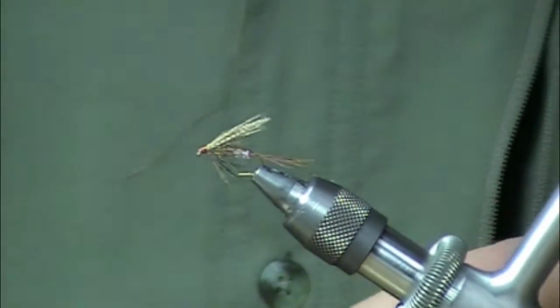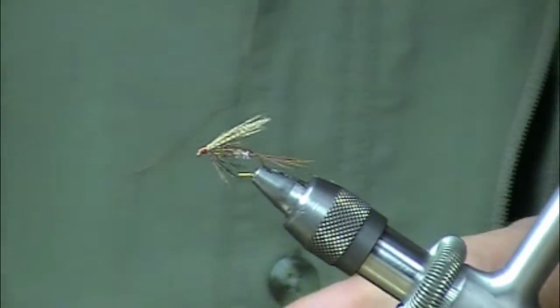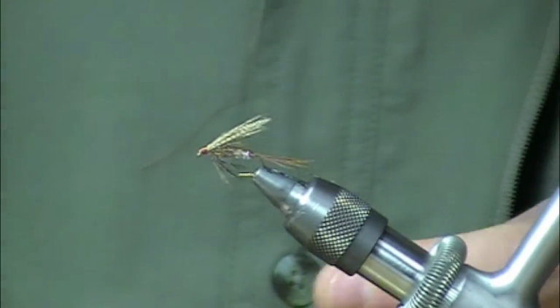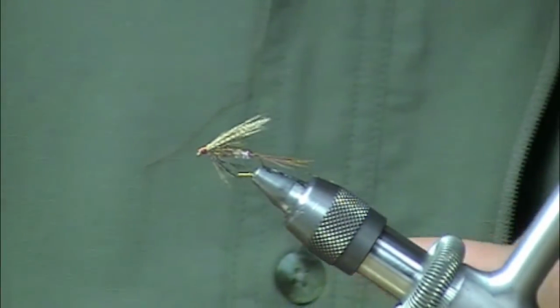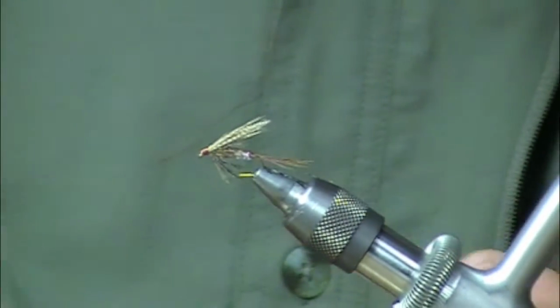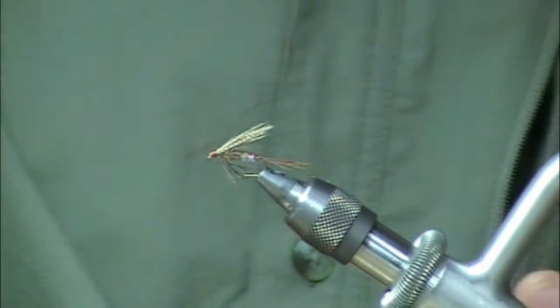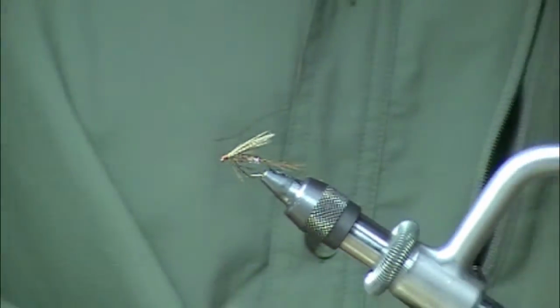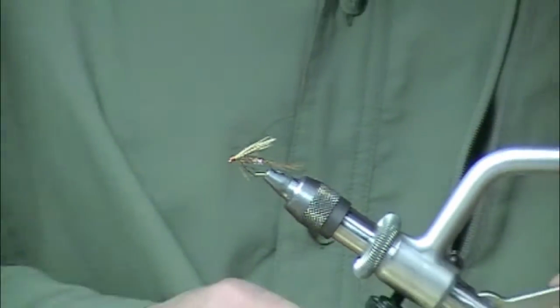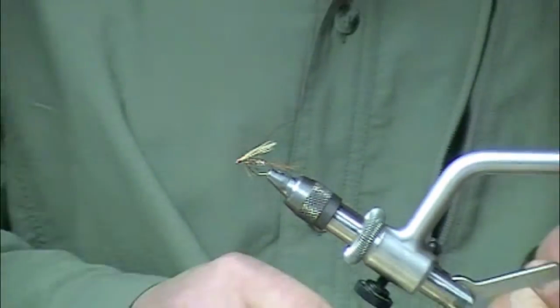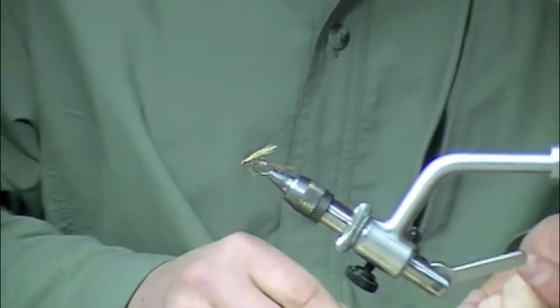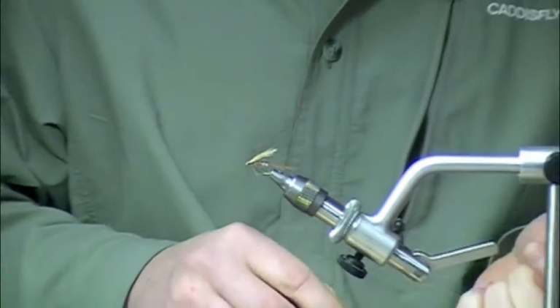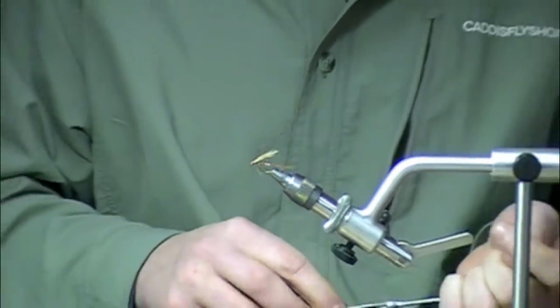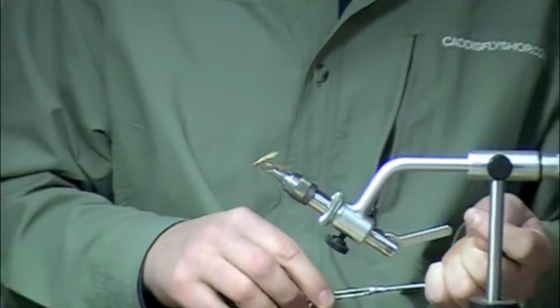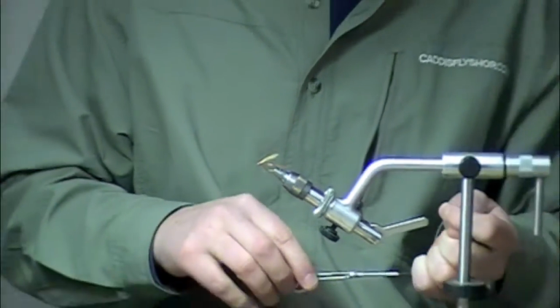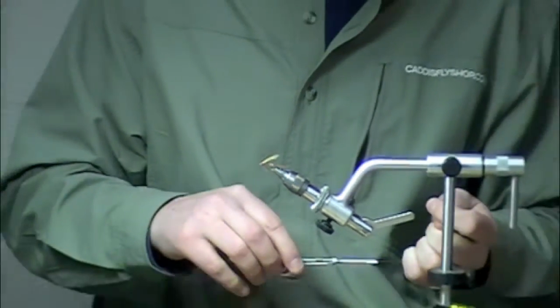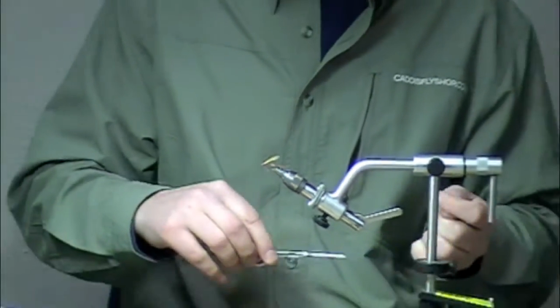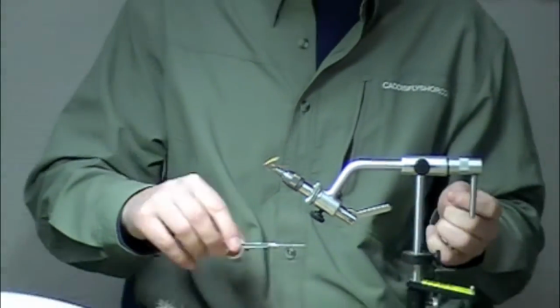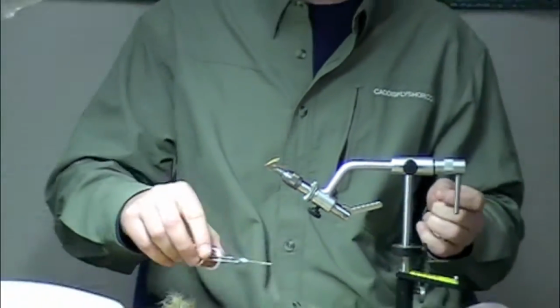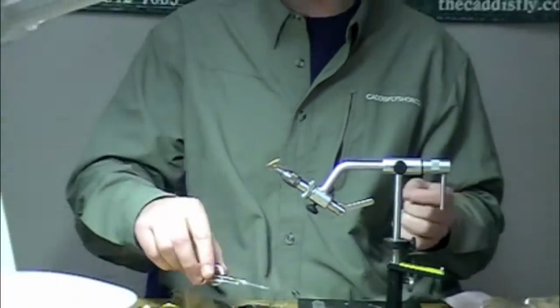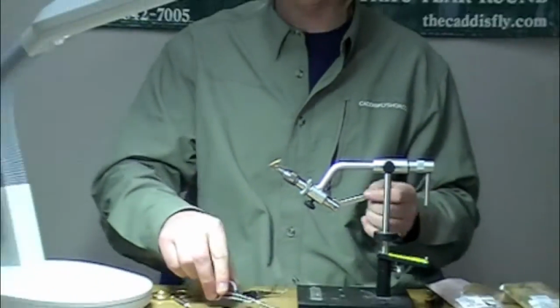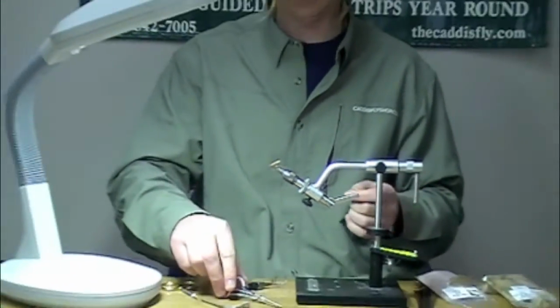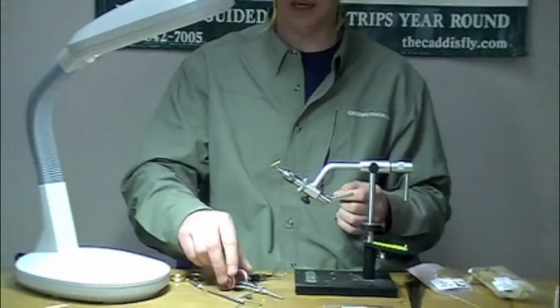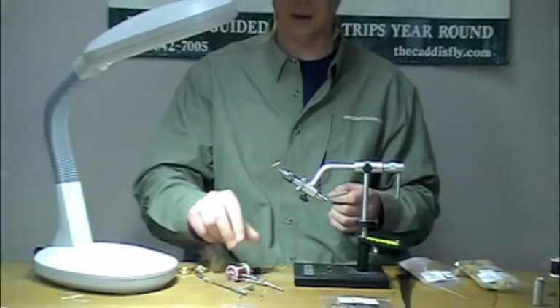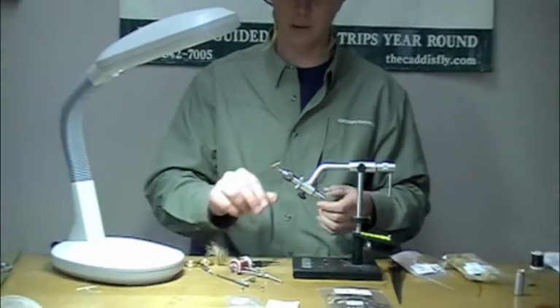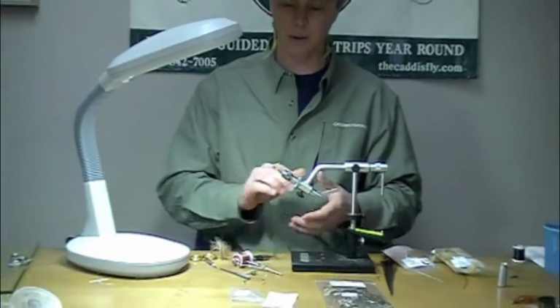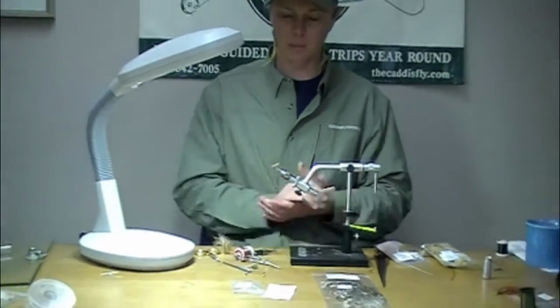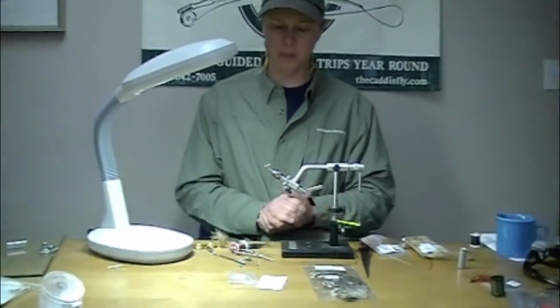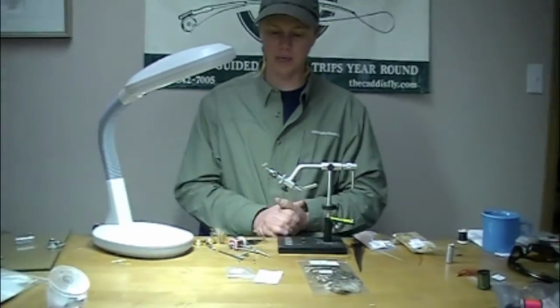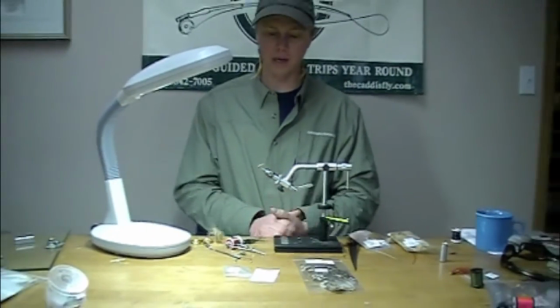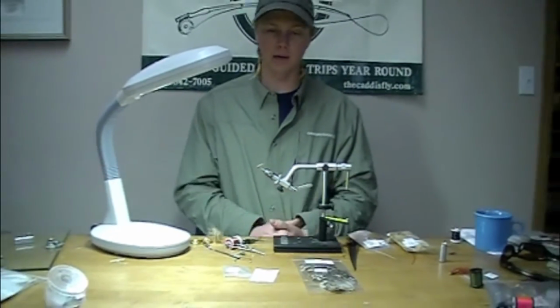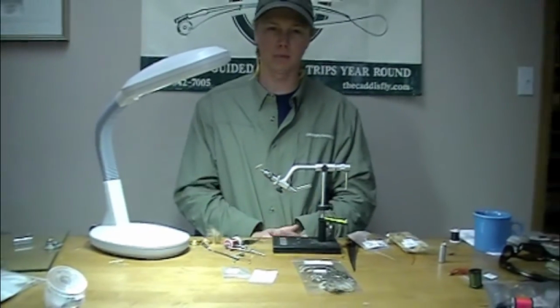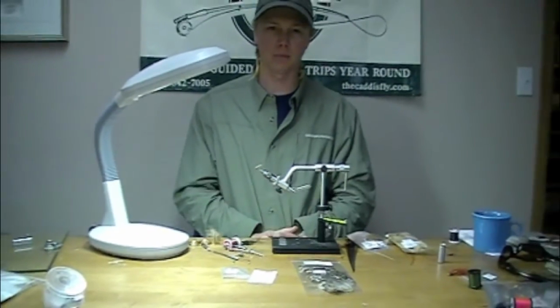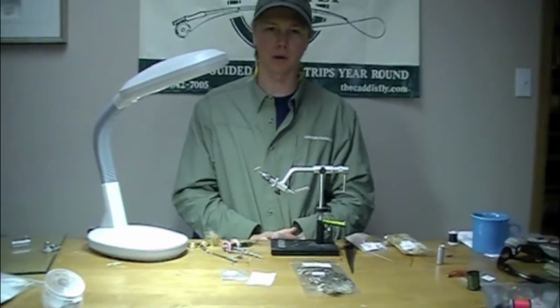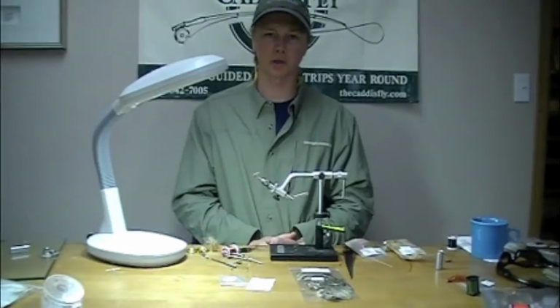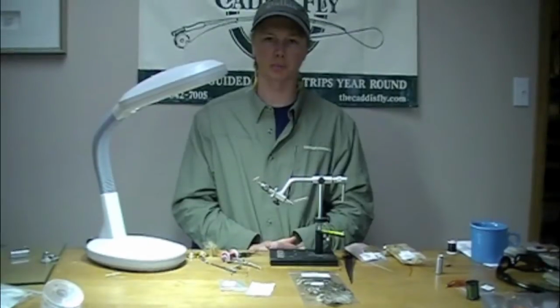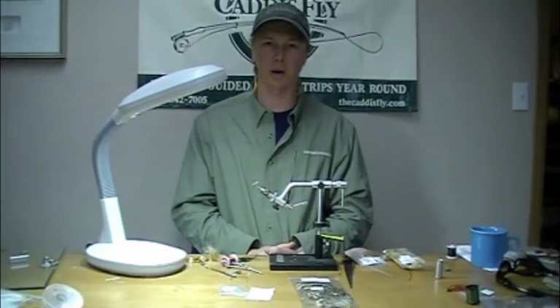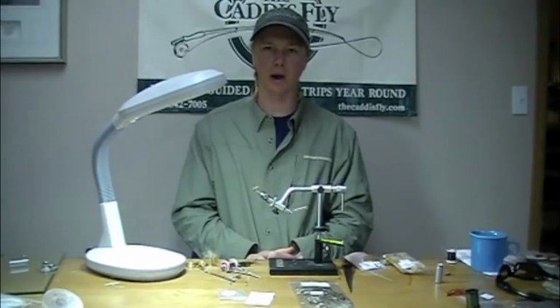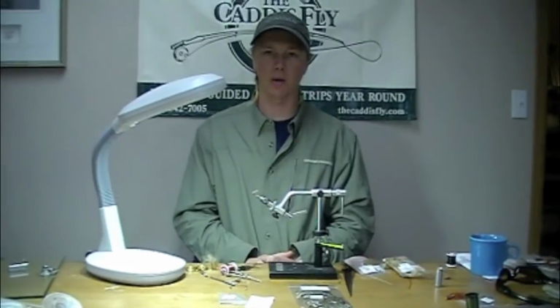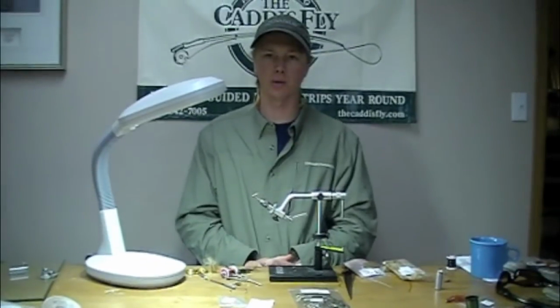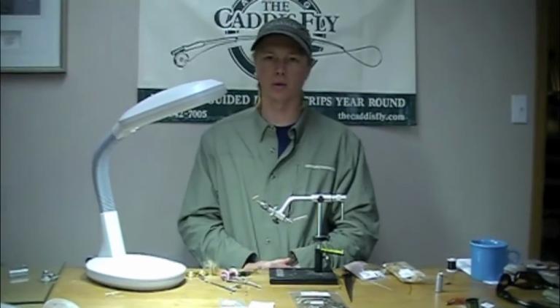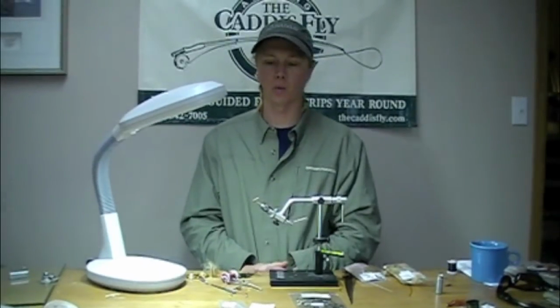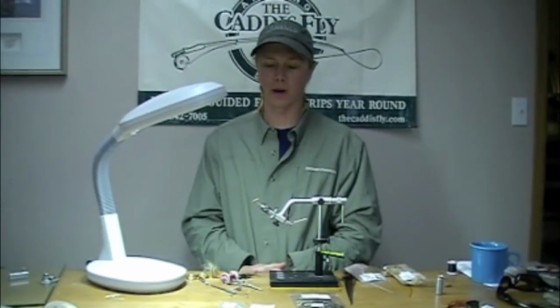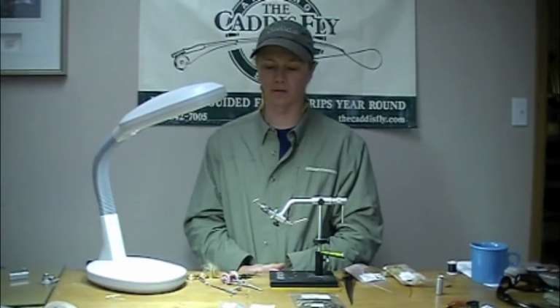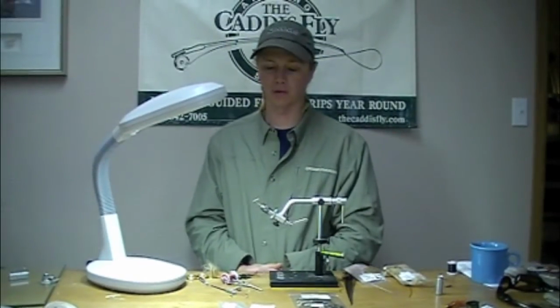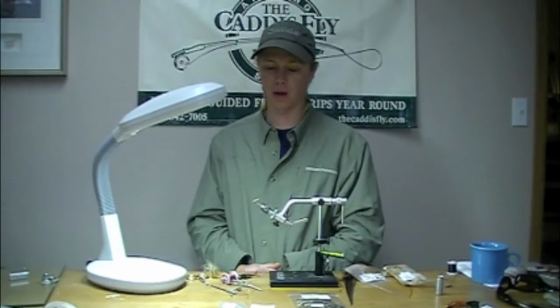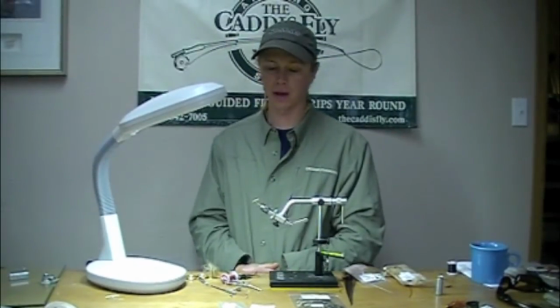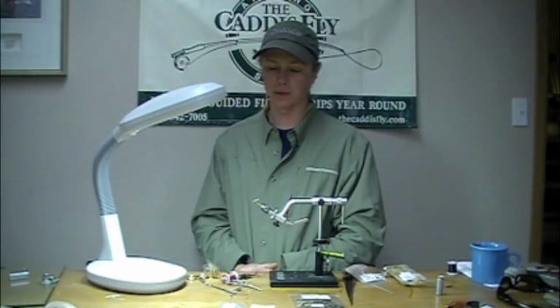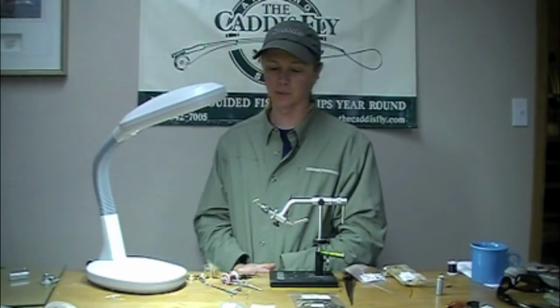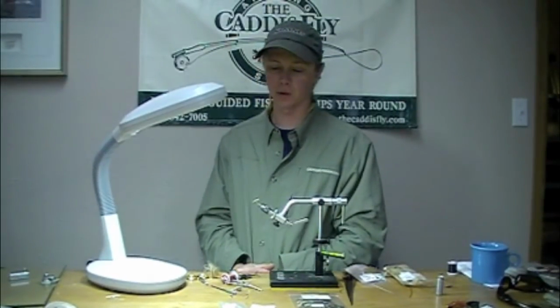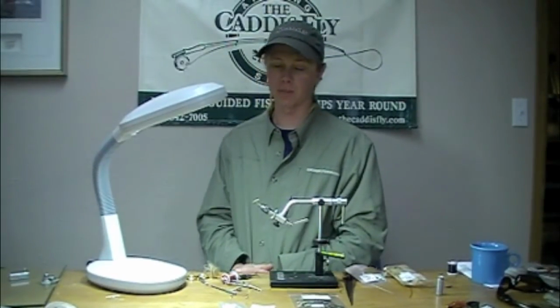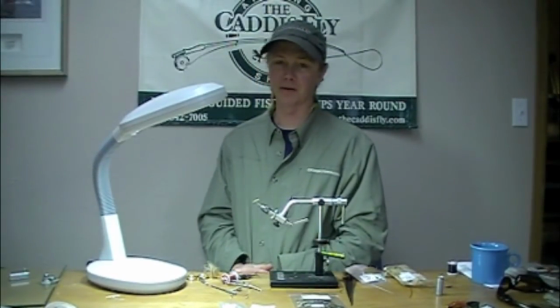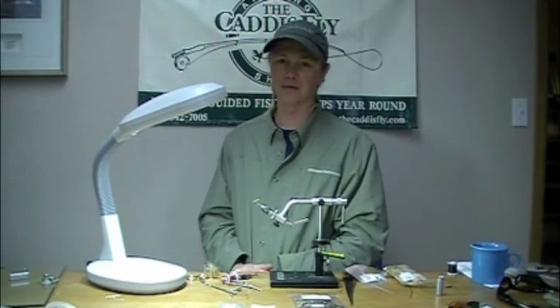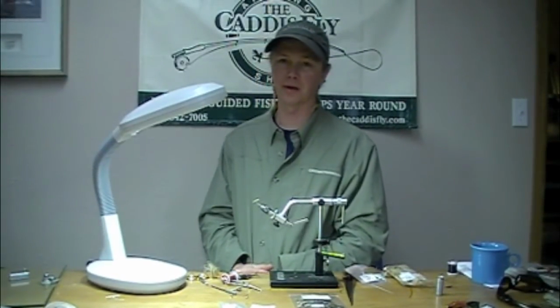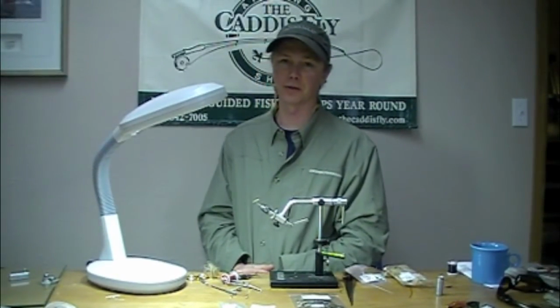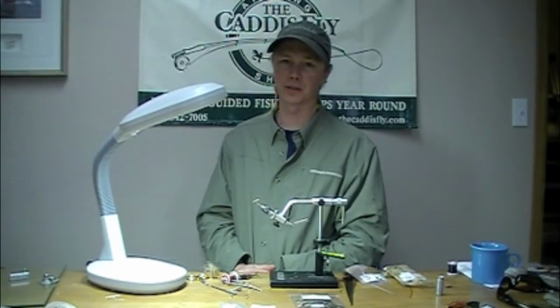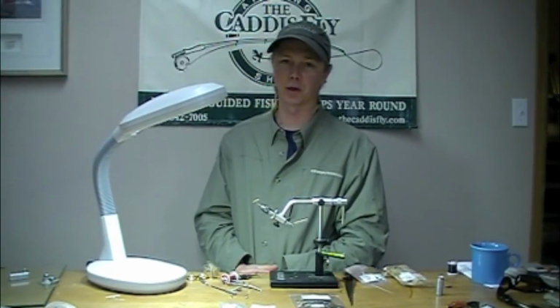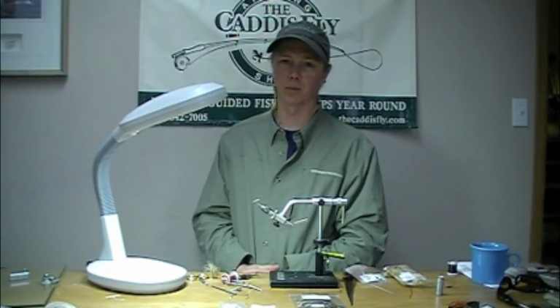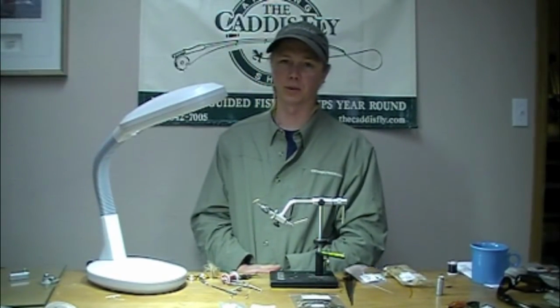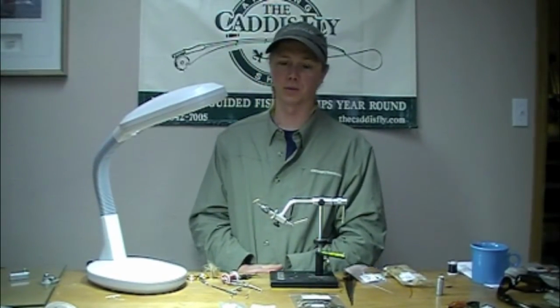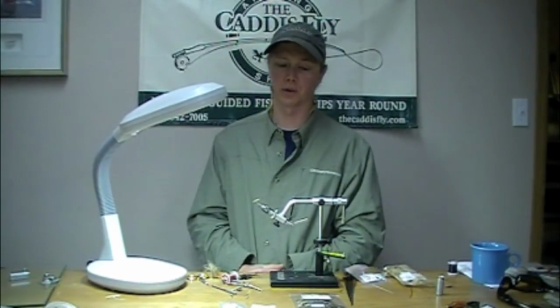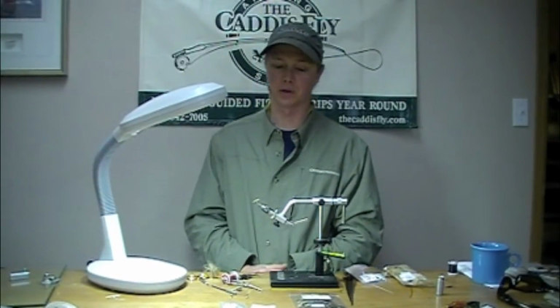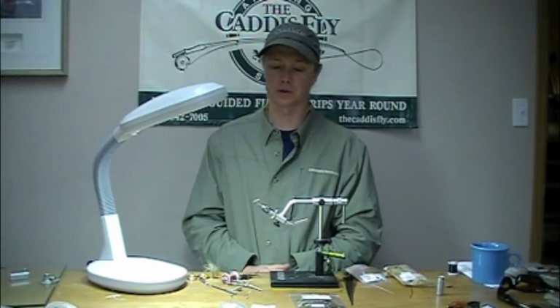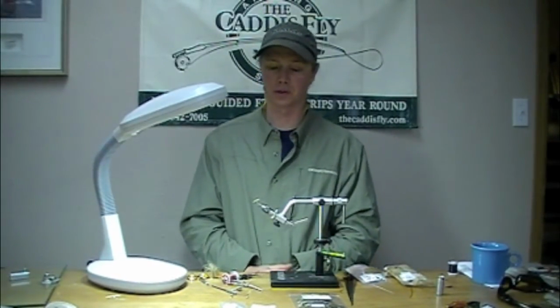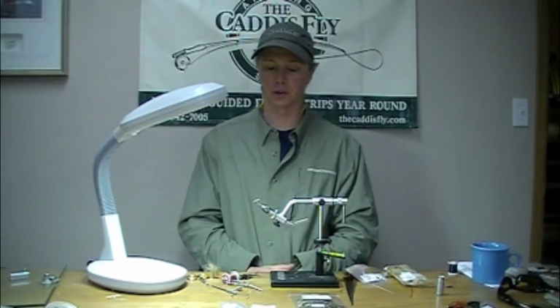There you have a completed hidden bead March Brown wet fly. It's one of my favorites and I hope it becomes one of yours too.